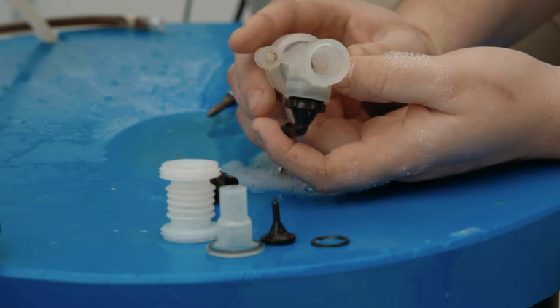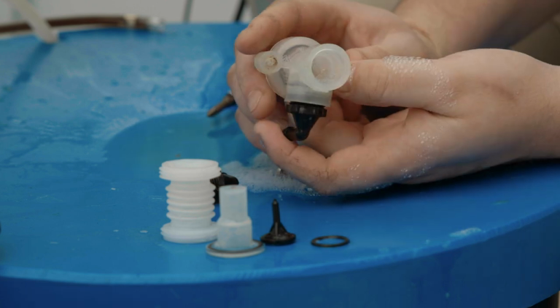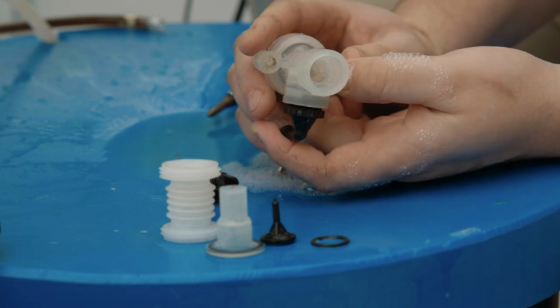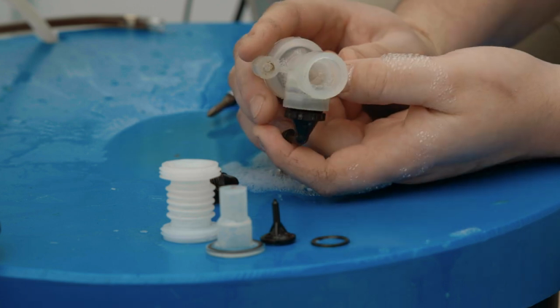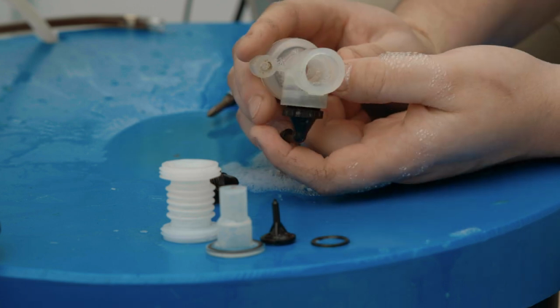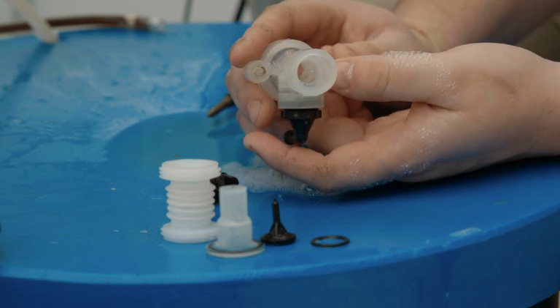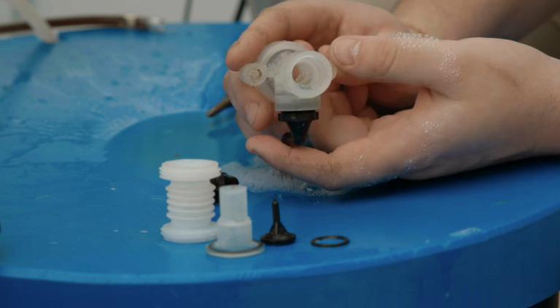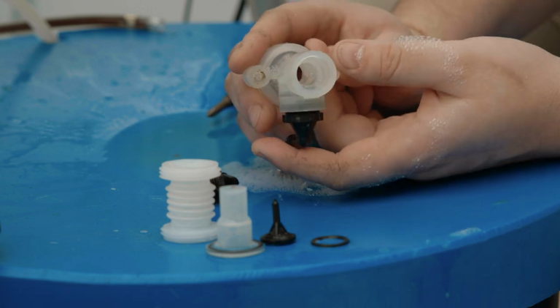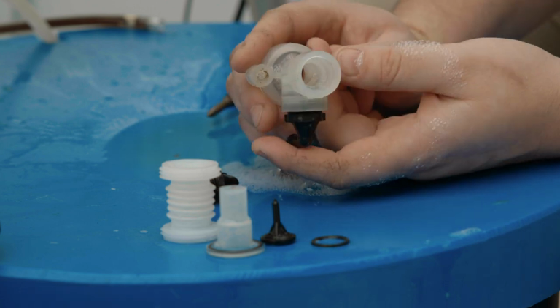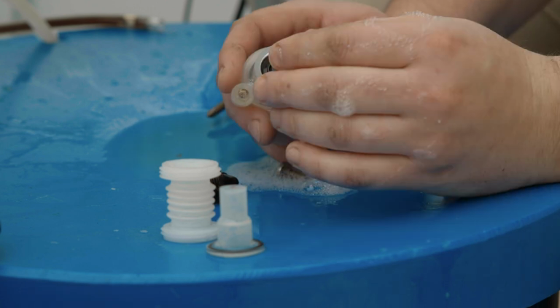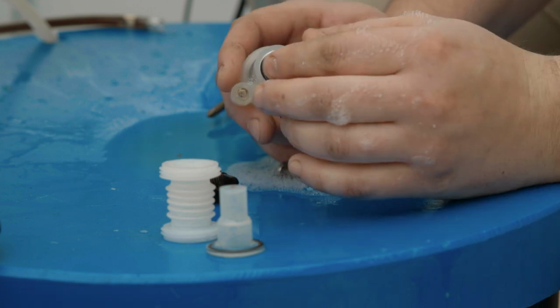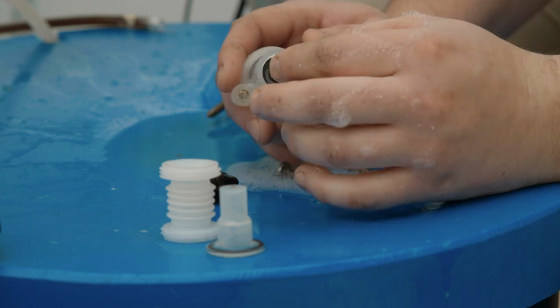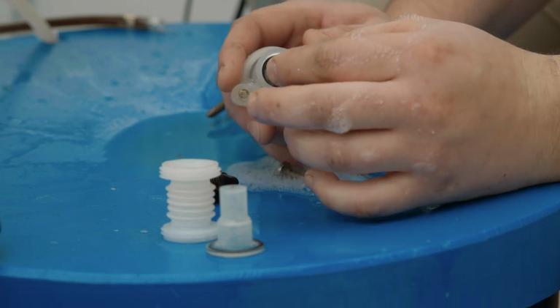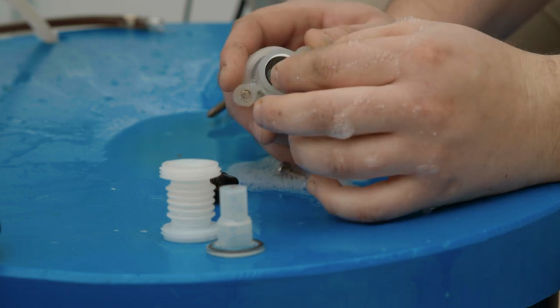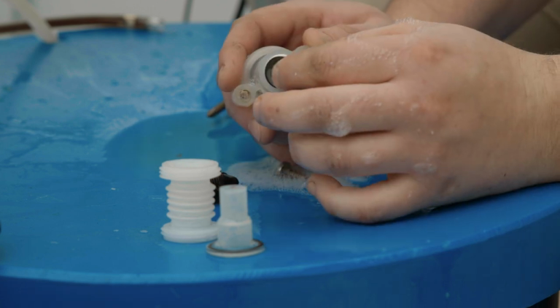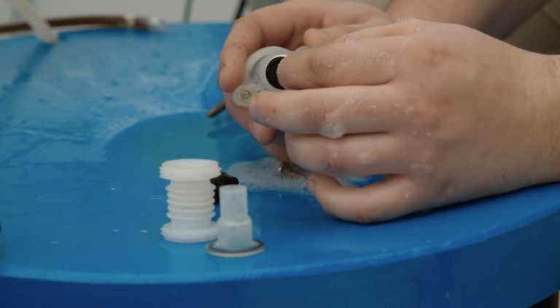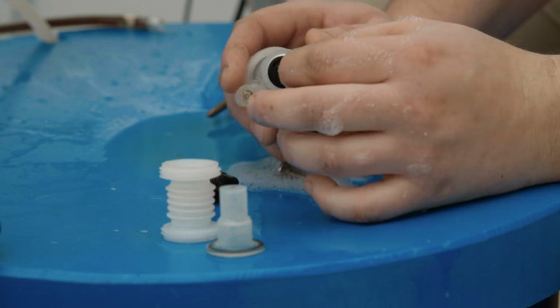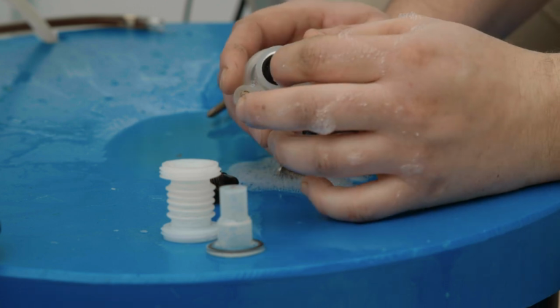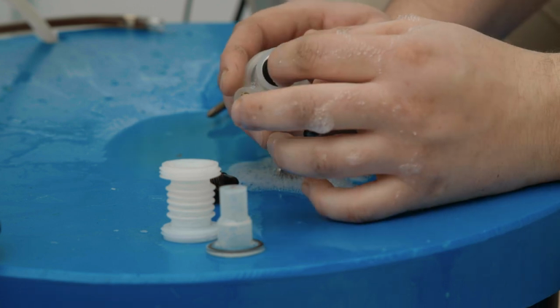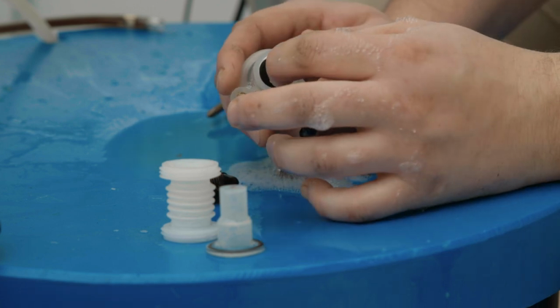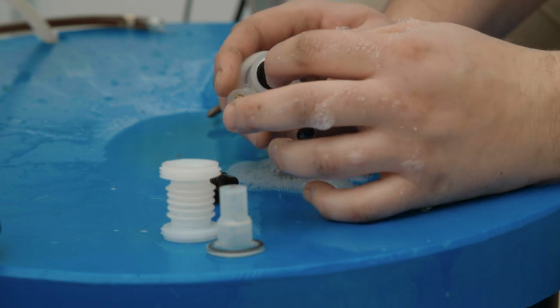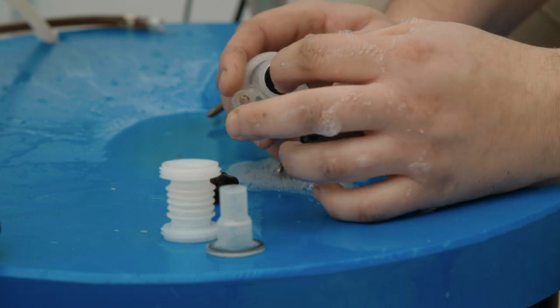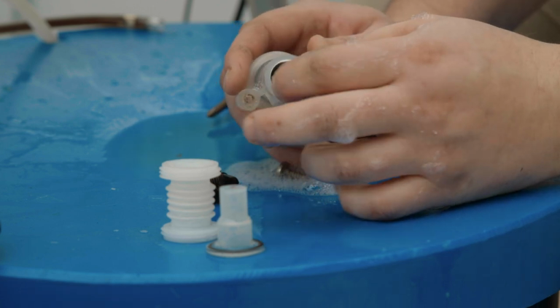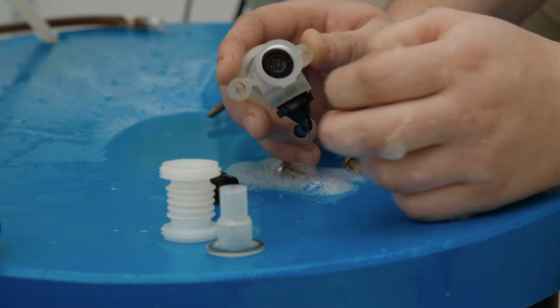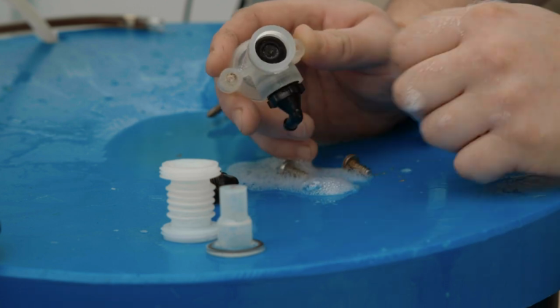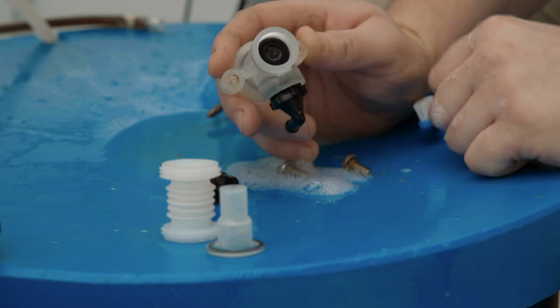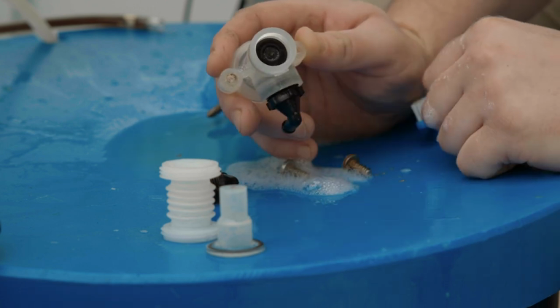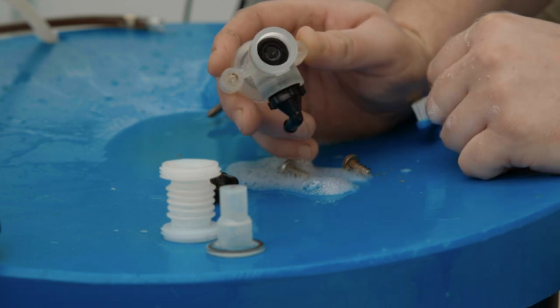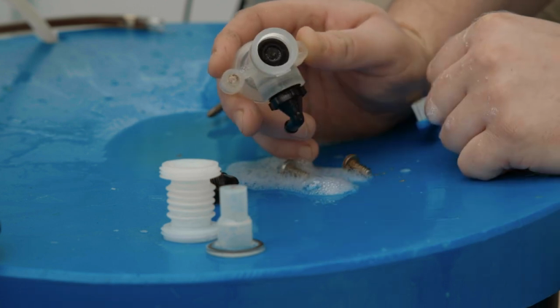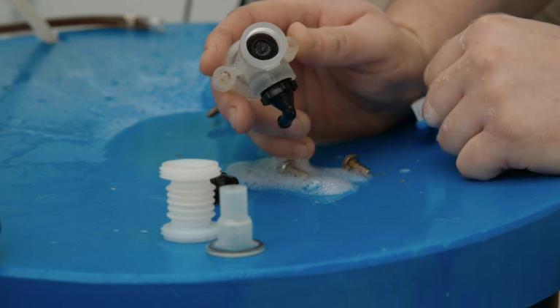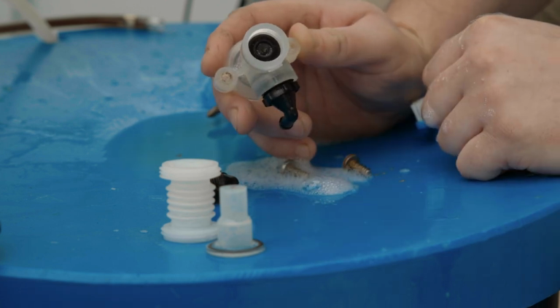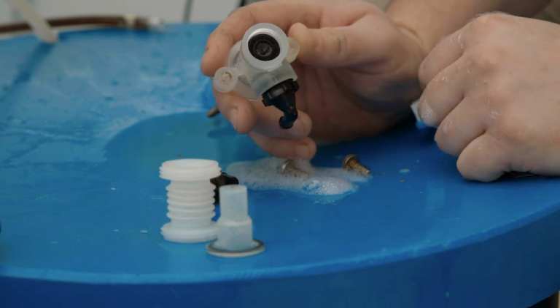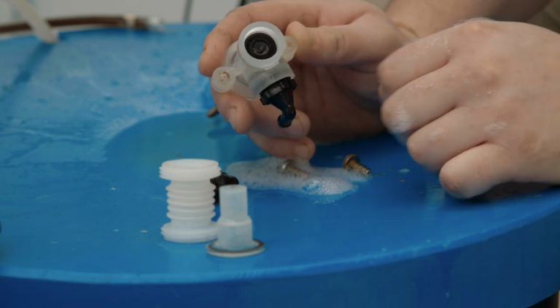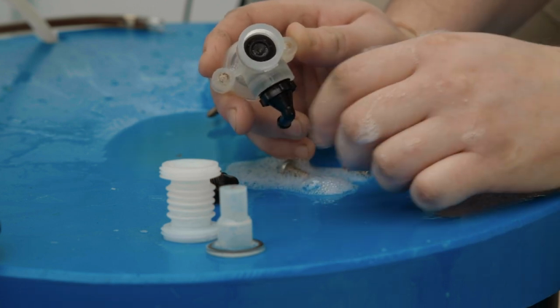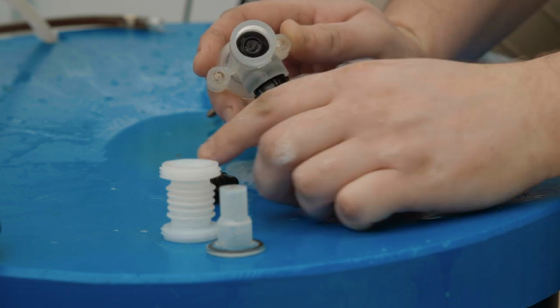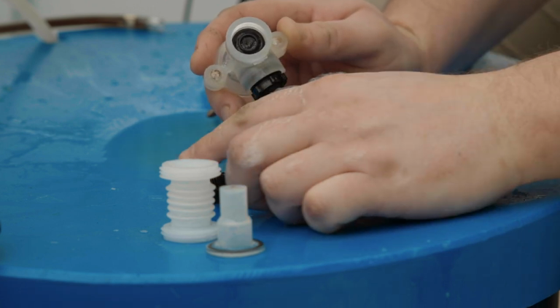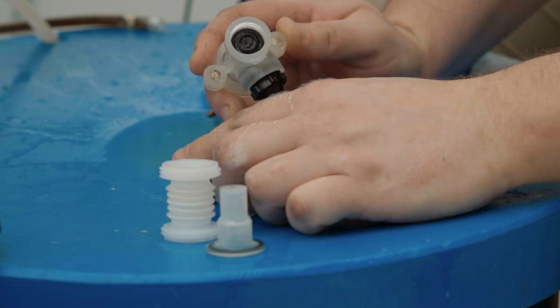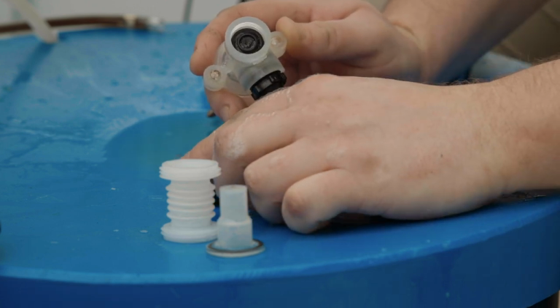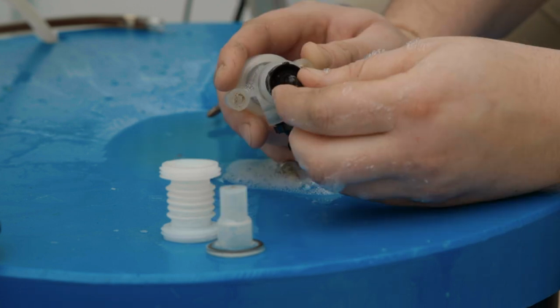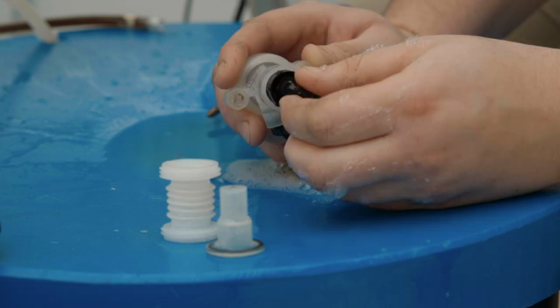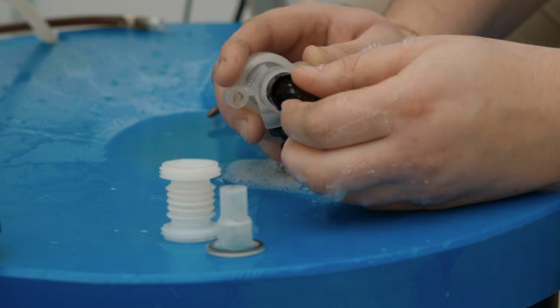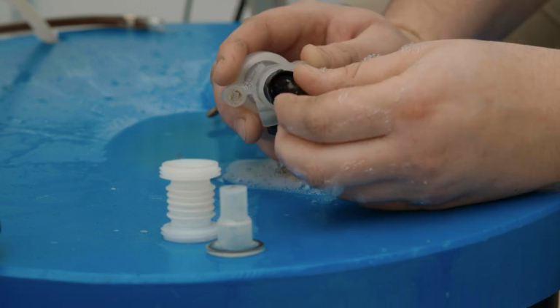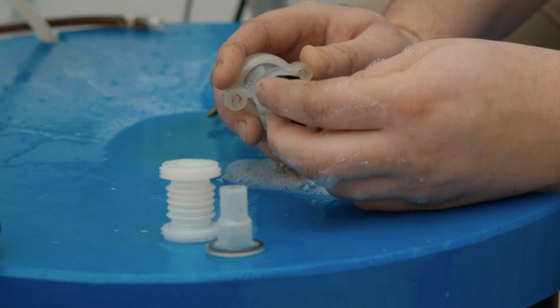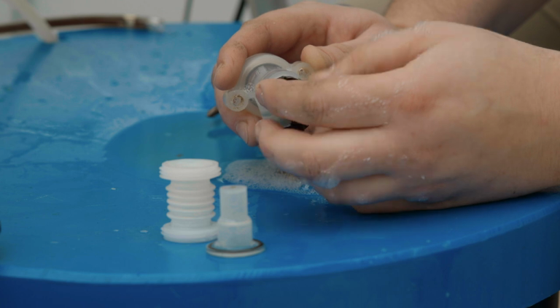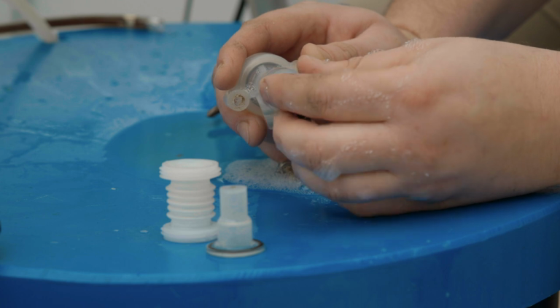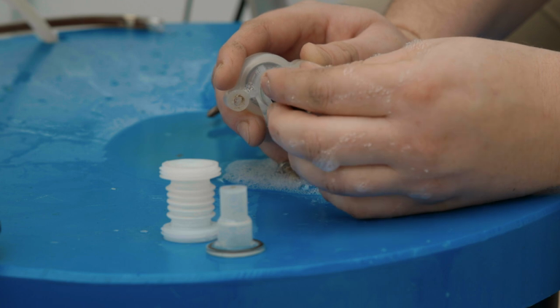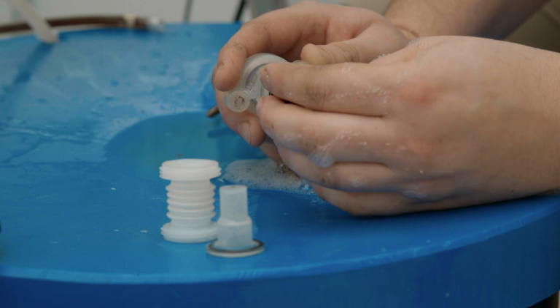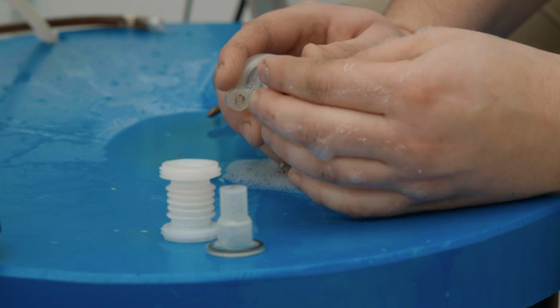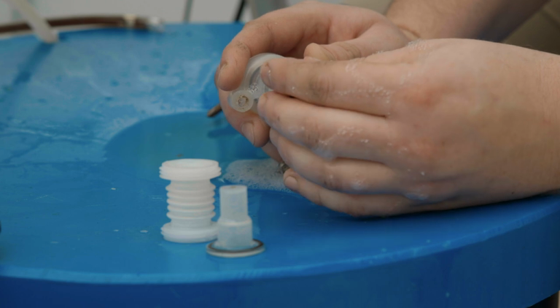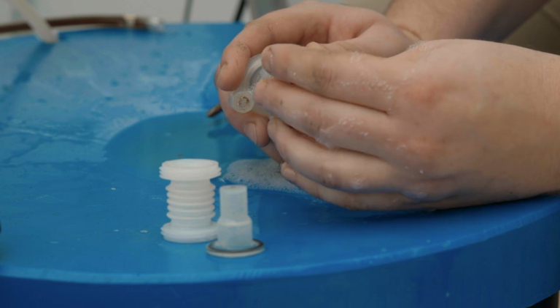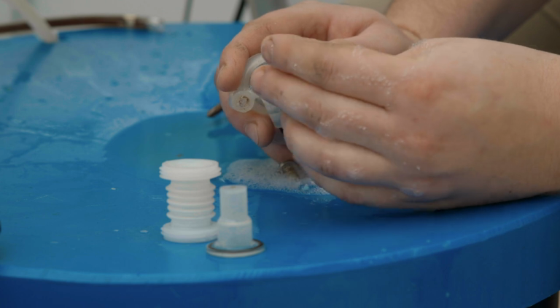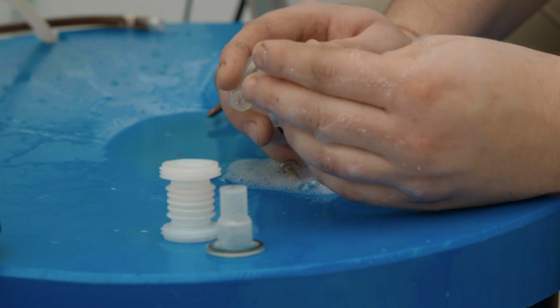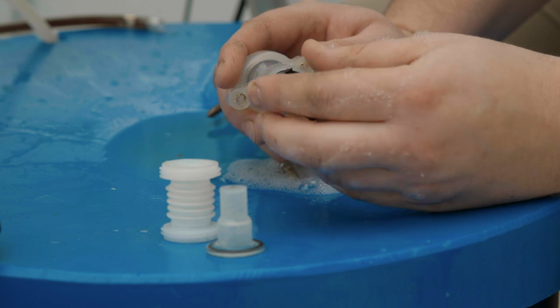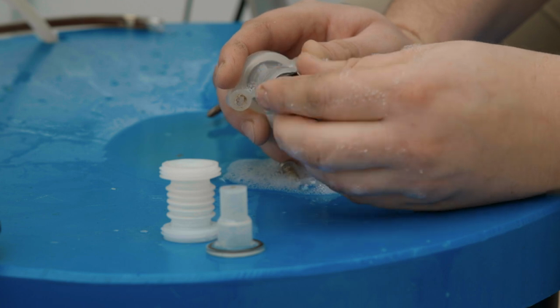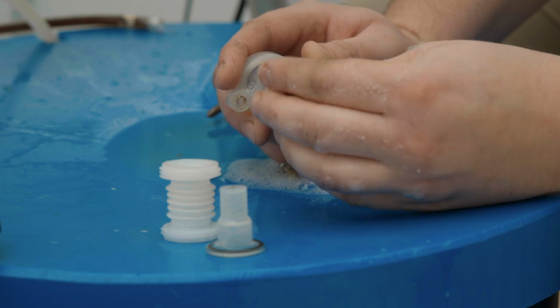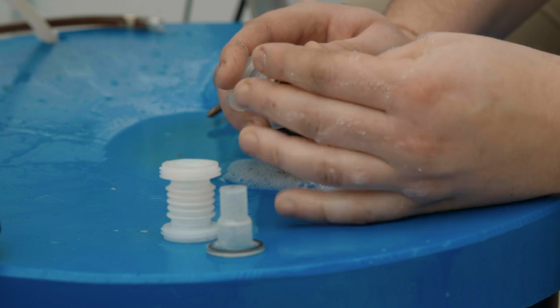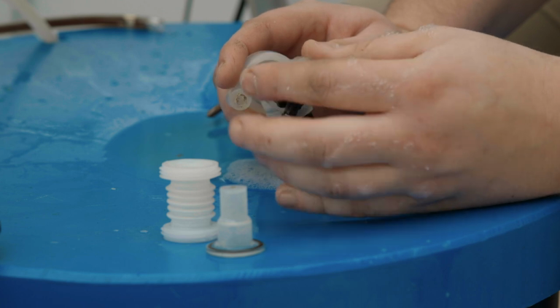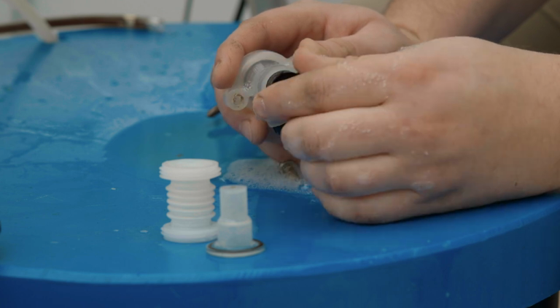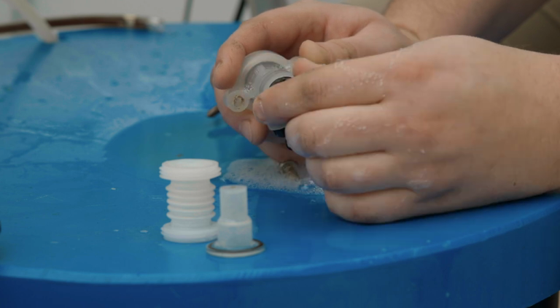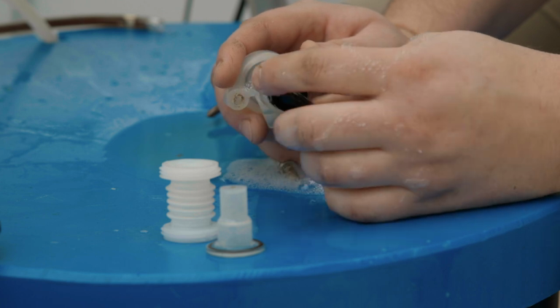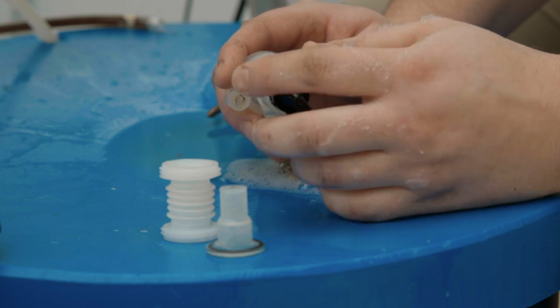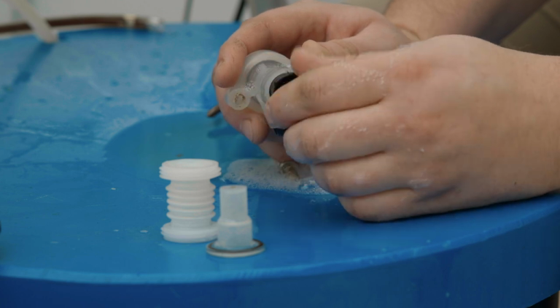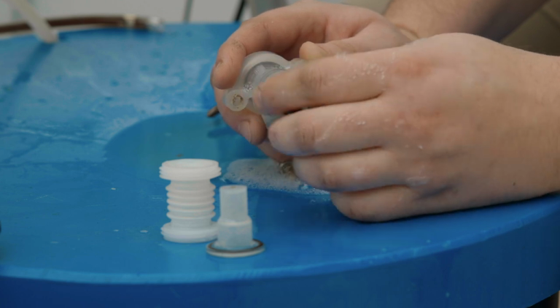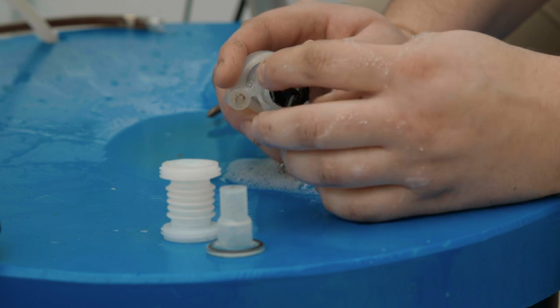Note that the vertical poppet valve goes in stem first, followed by the o-ring, then the elbow is screwed on top.